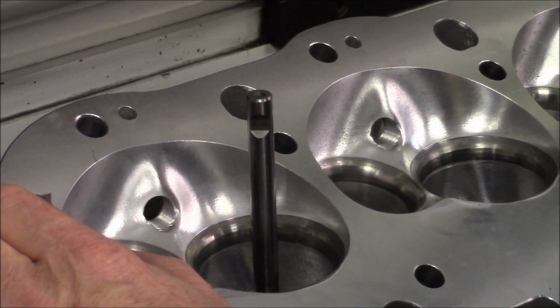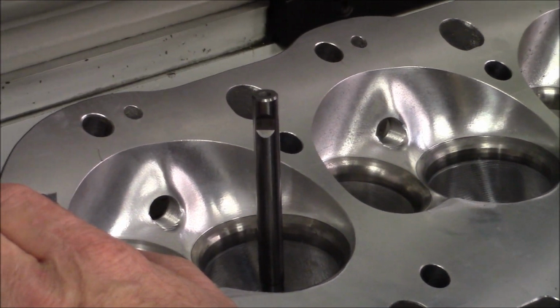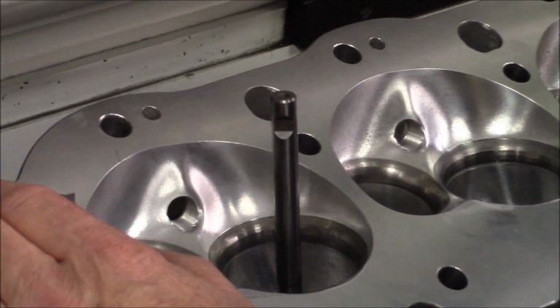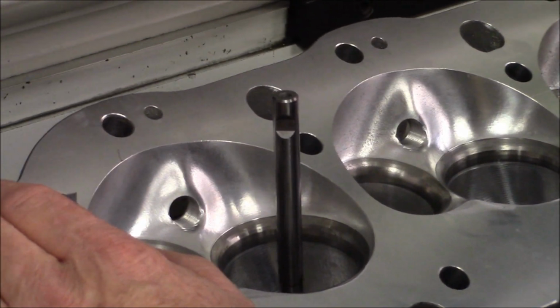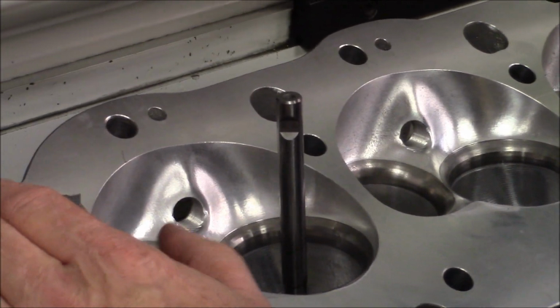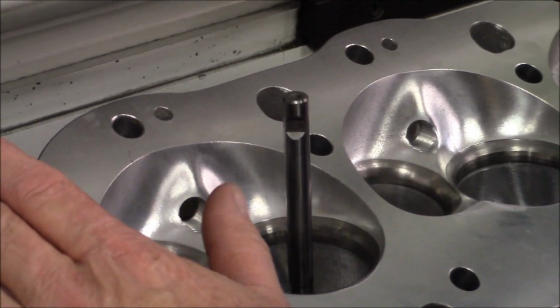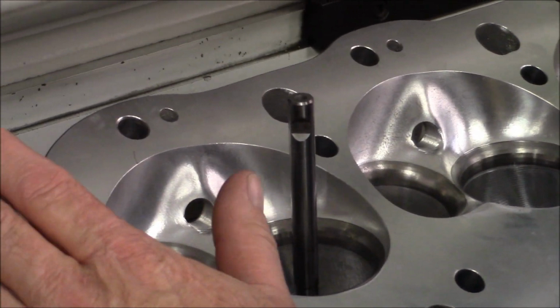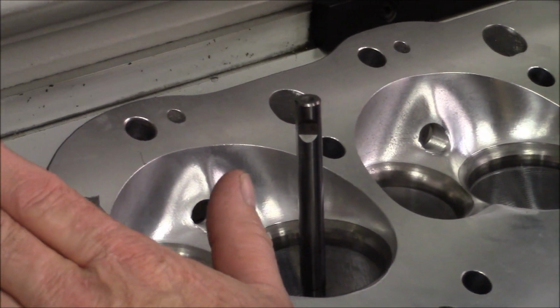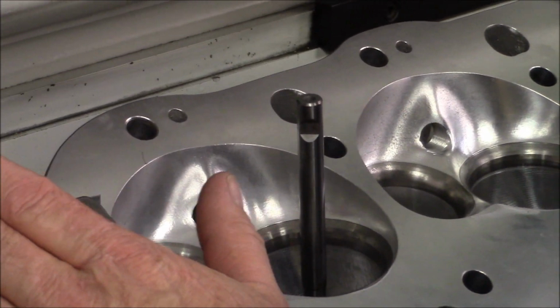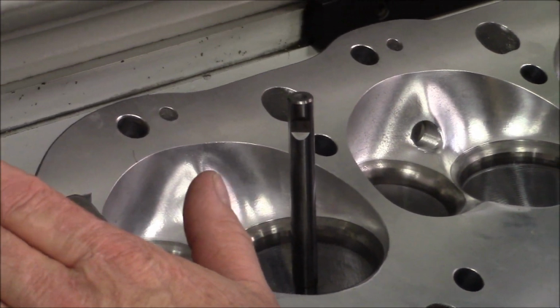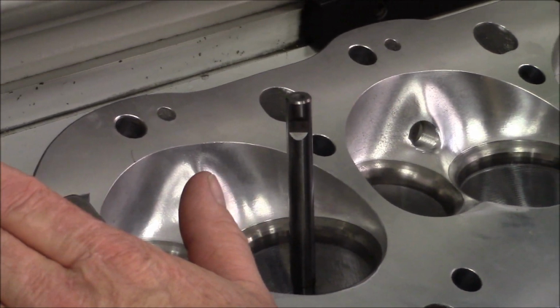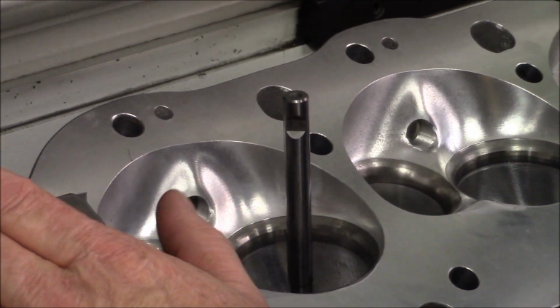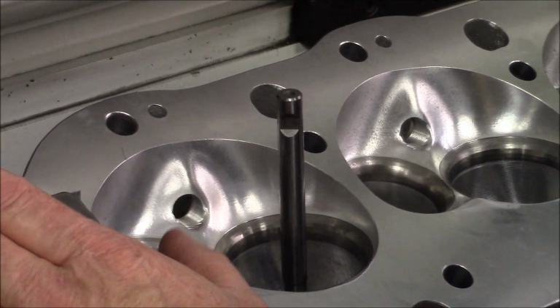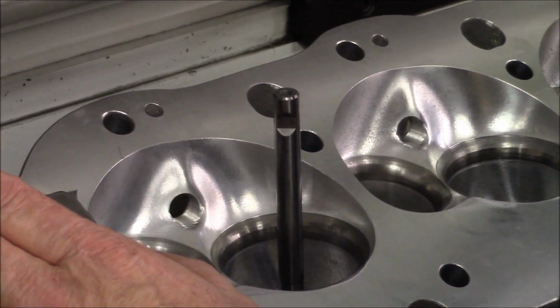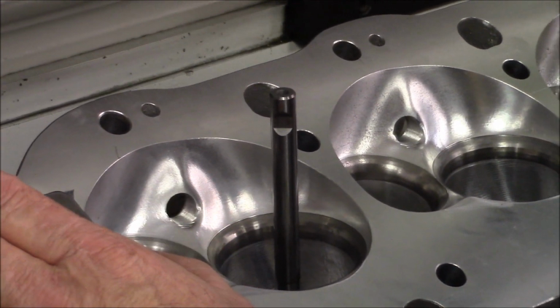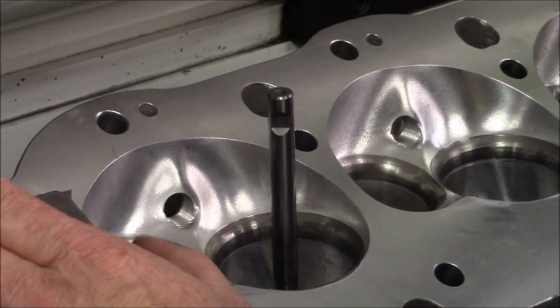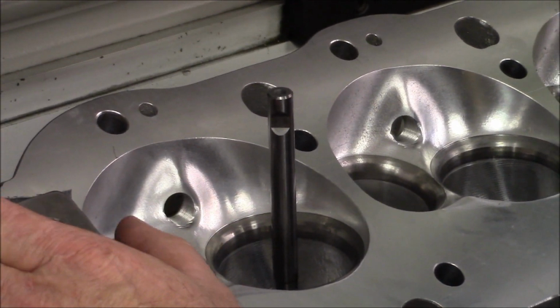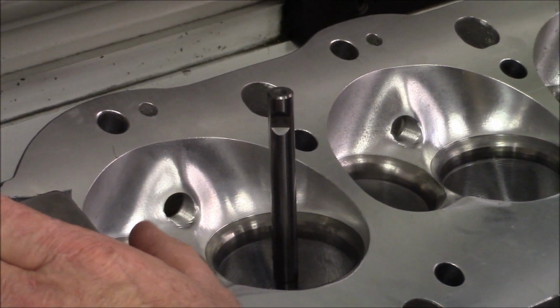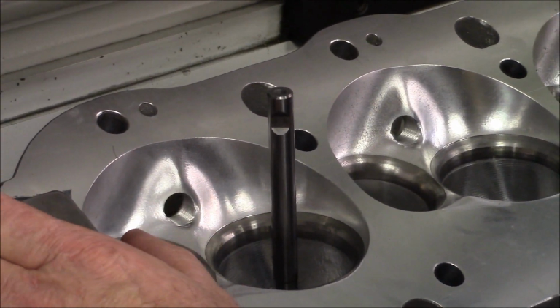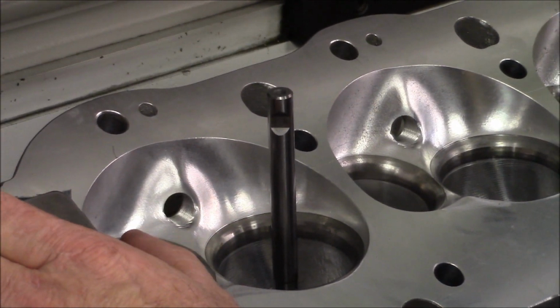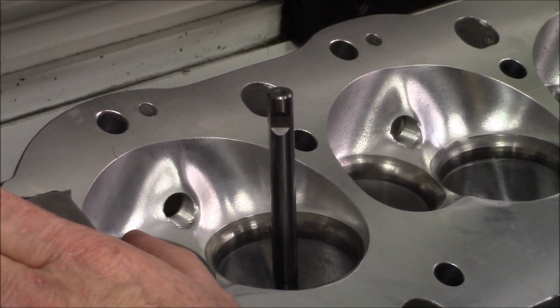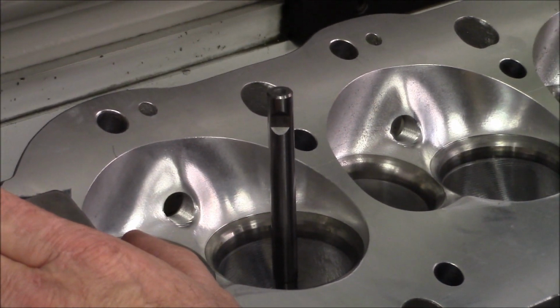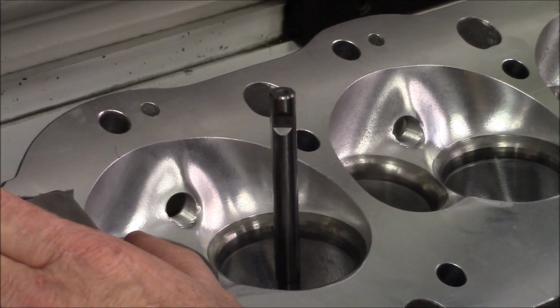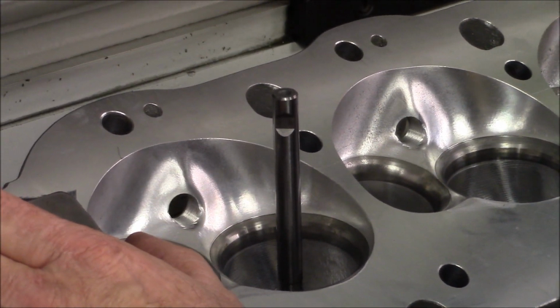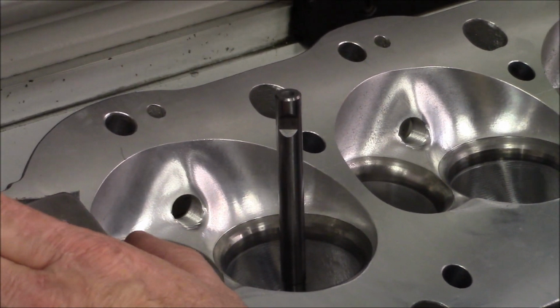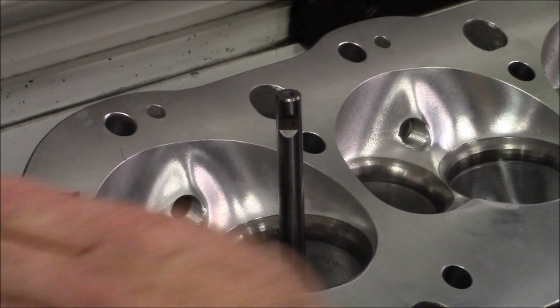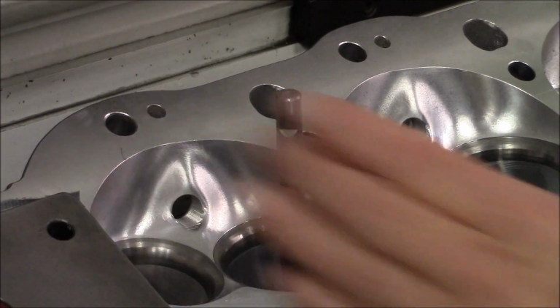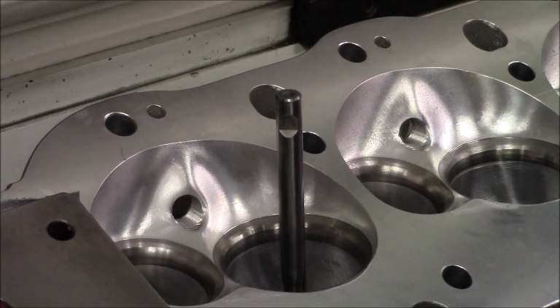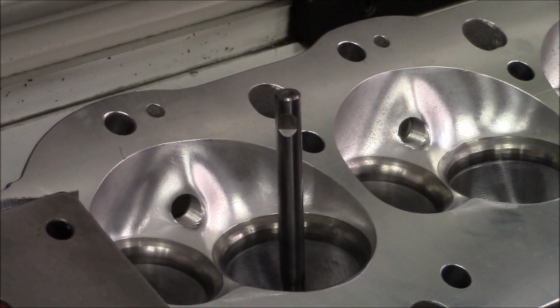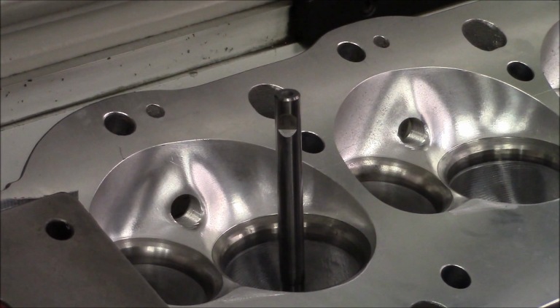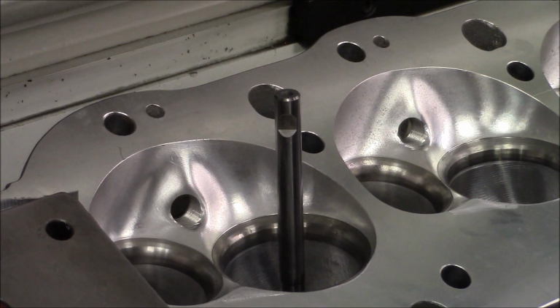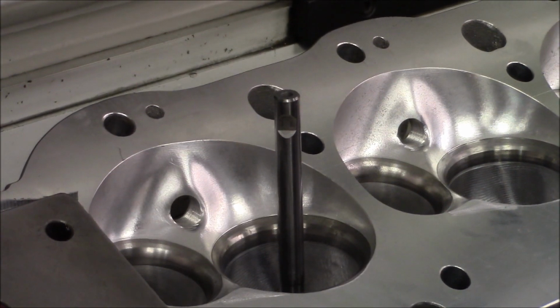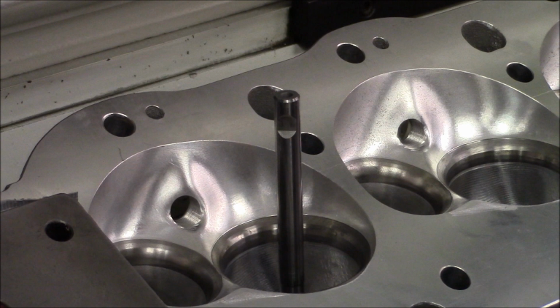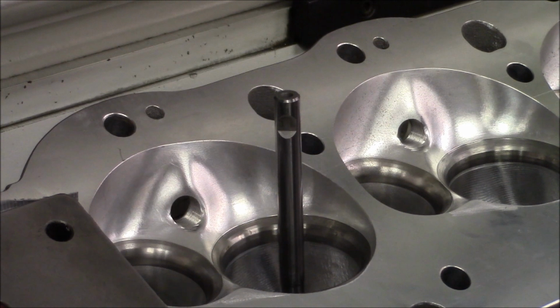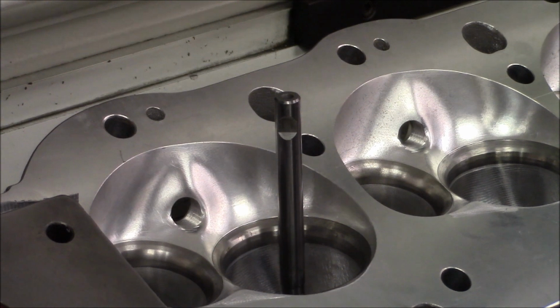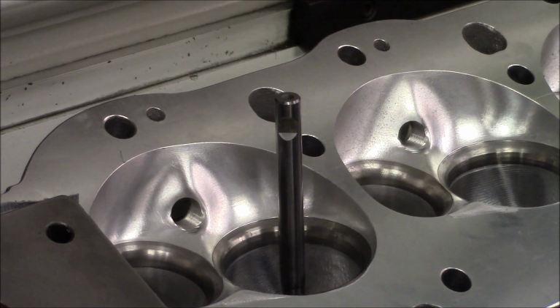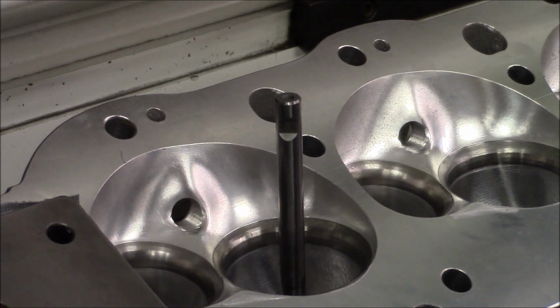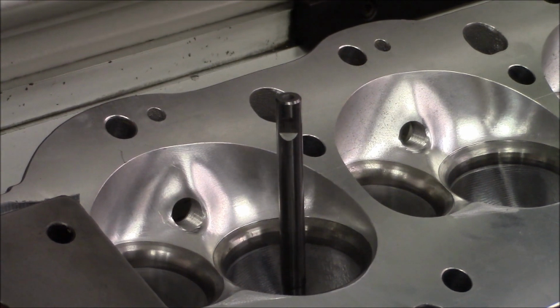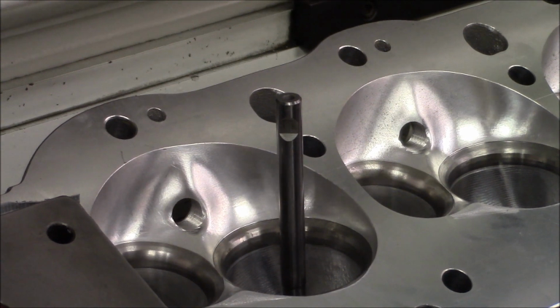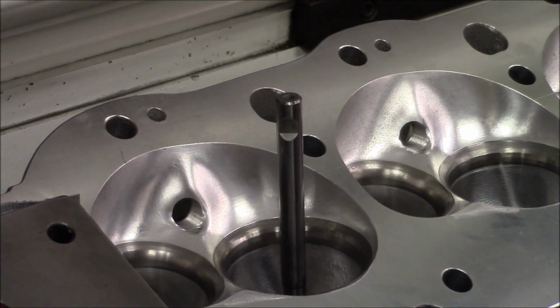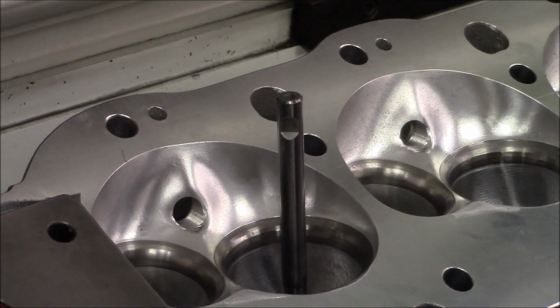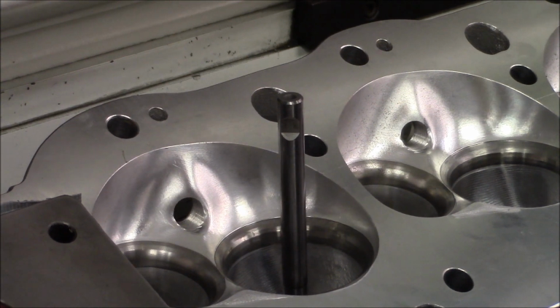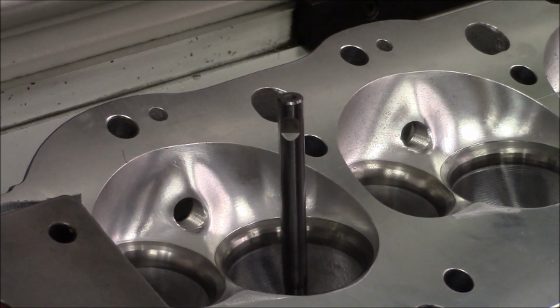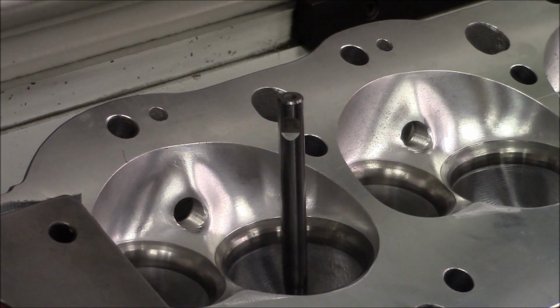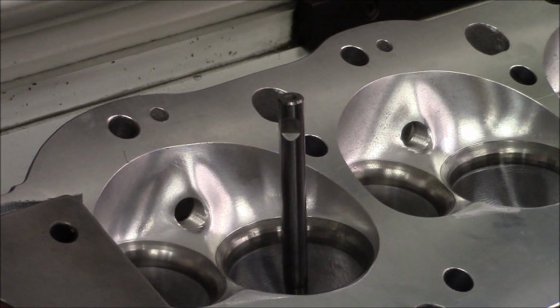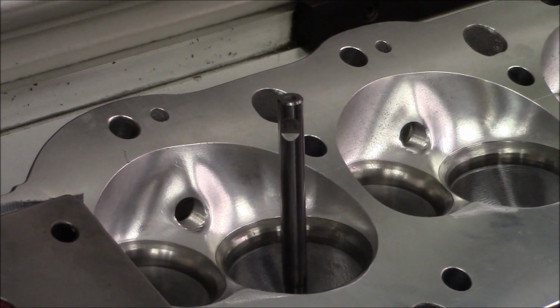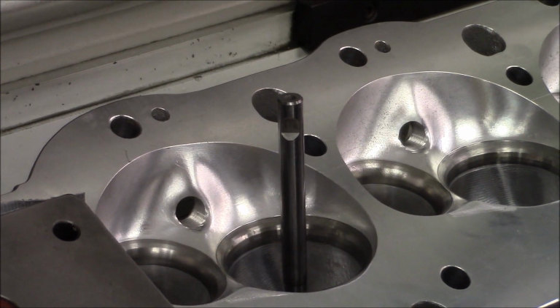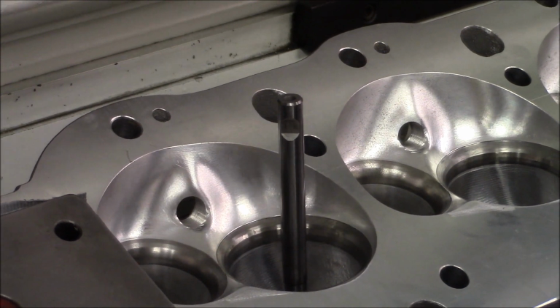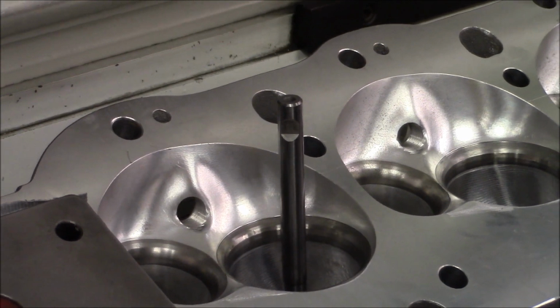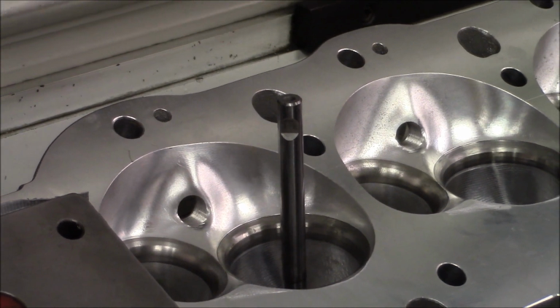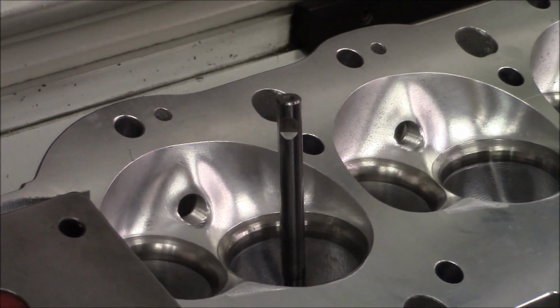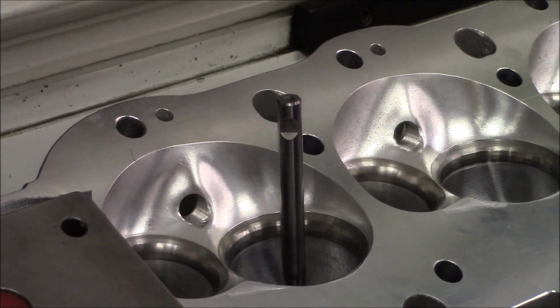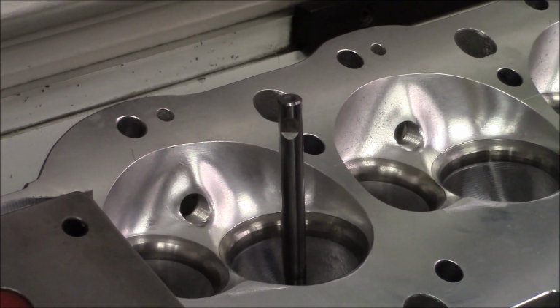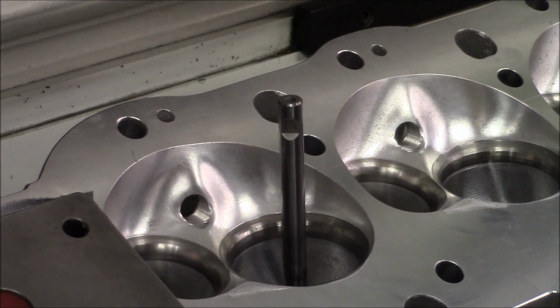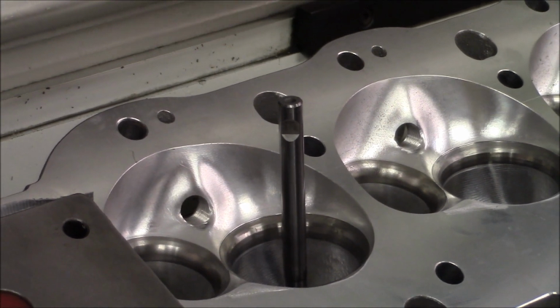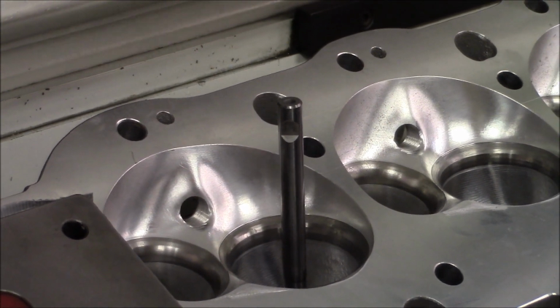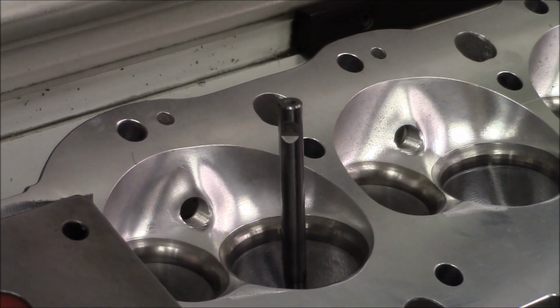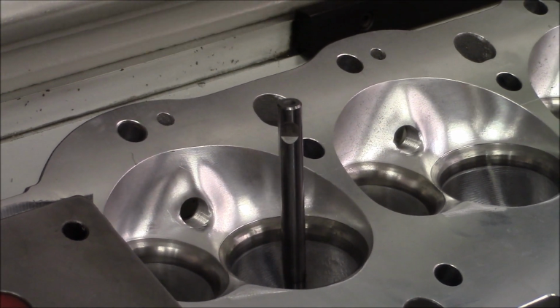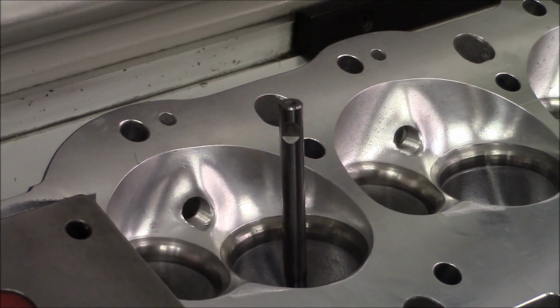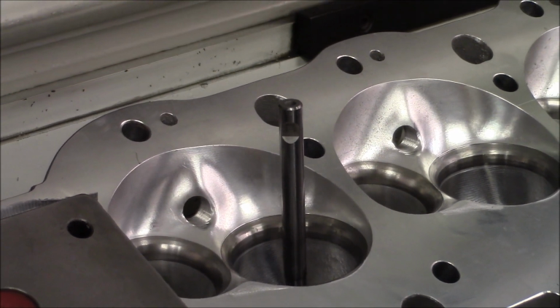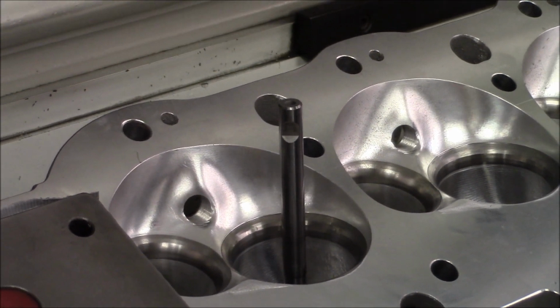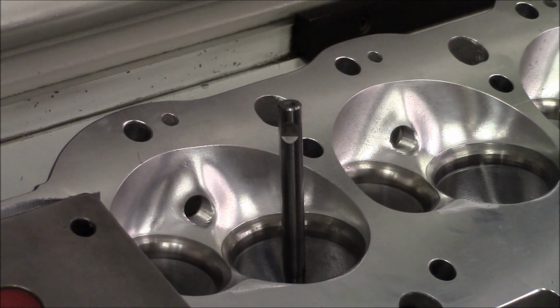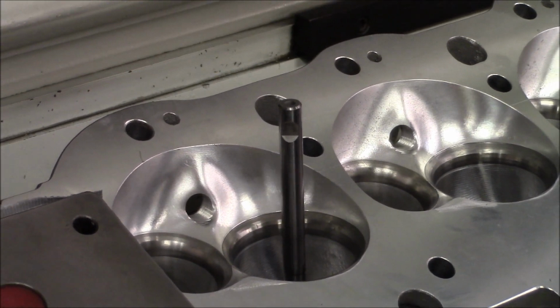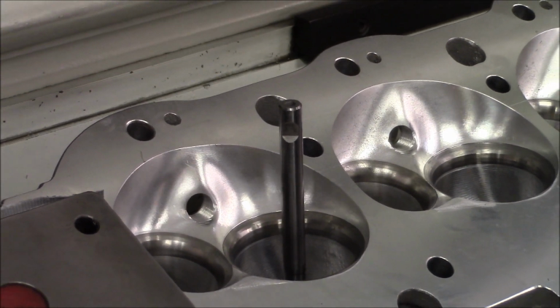The answer to that is many things I do to them, but the main thing is the valve job, and I'm going to show you why we focus in on the valve job first.